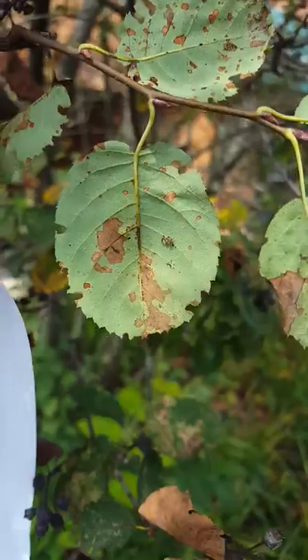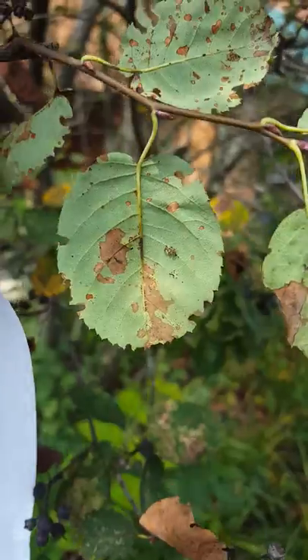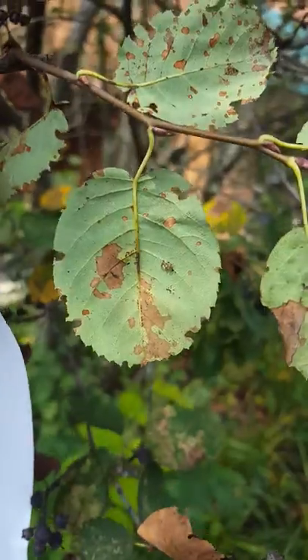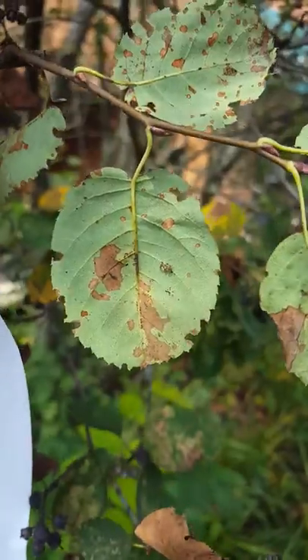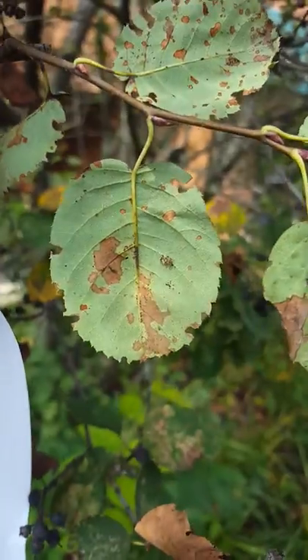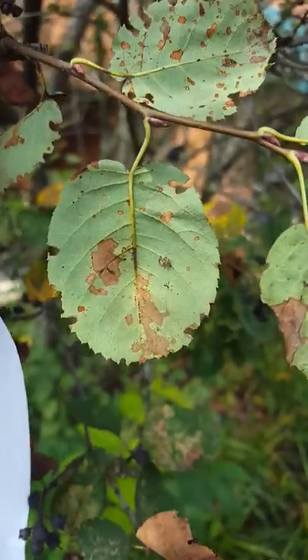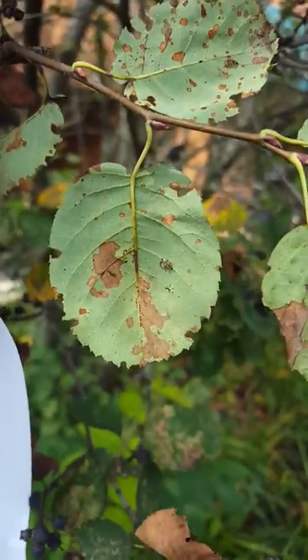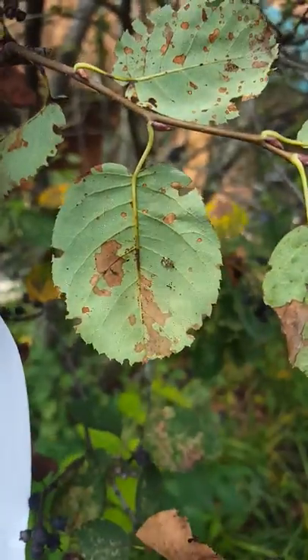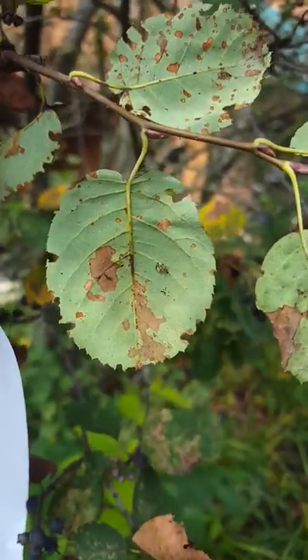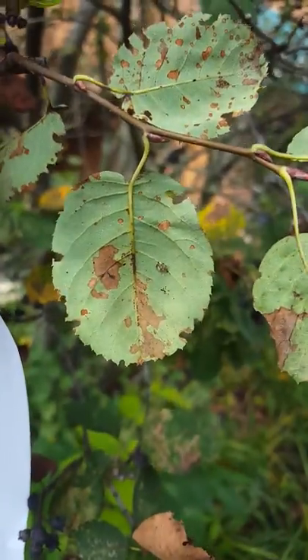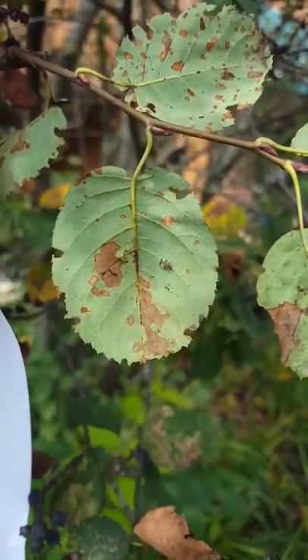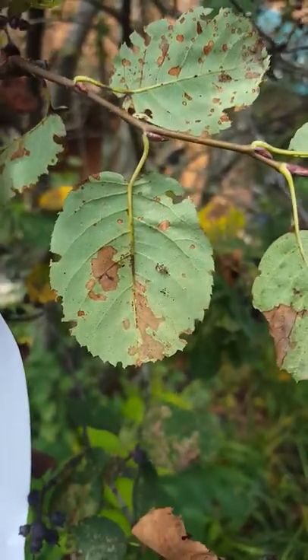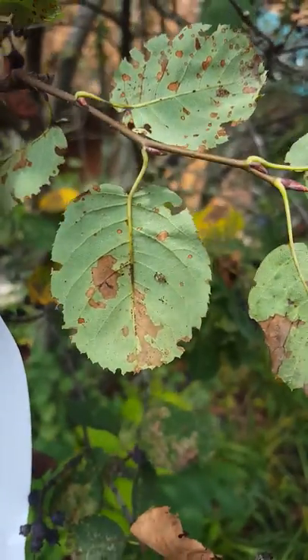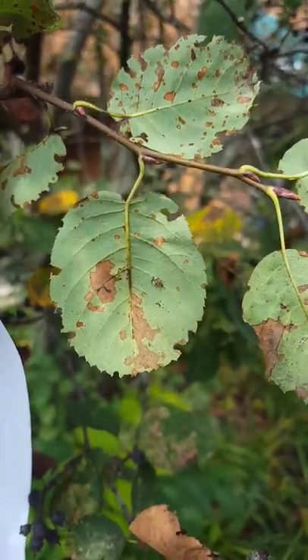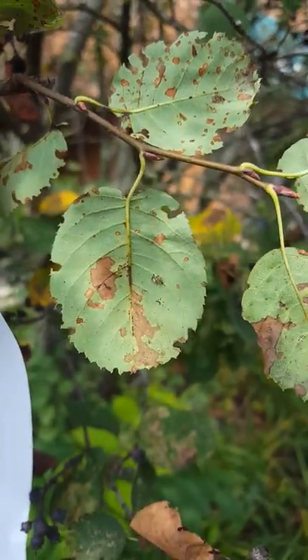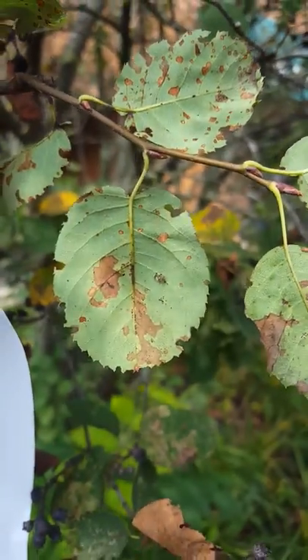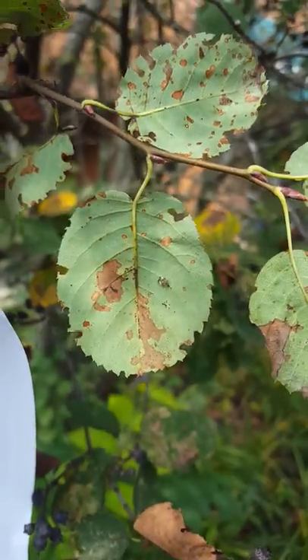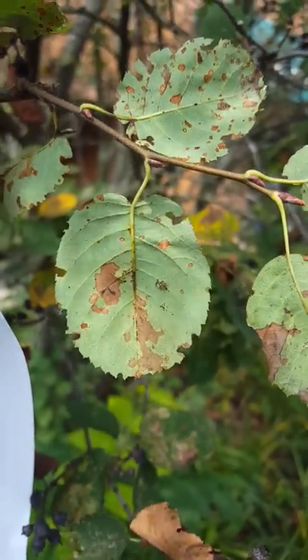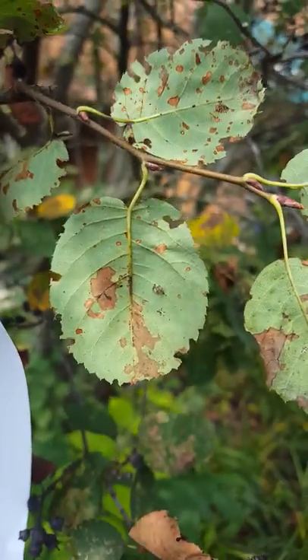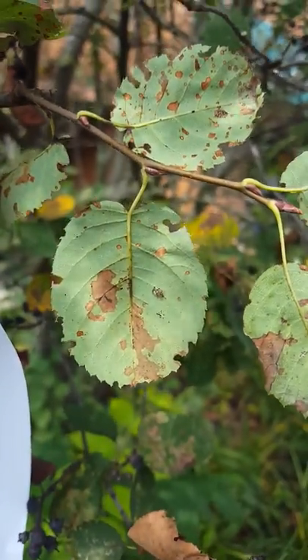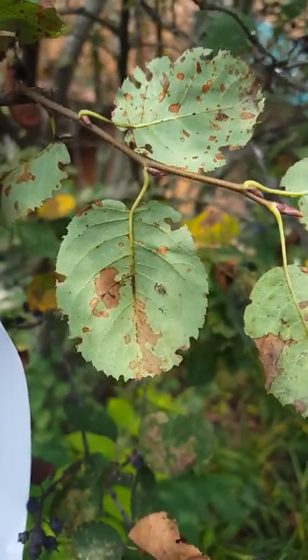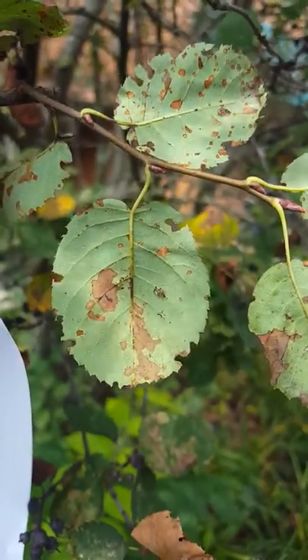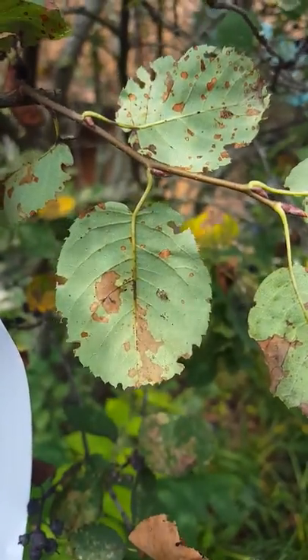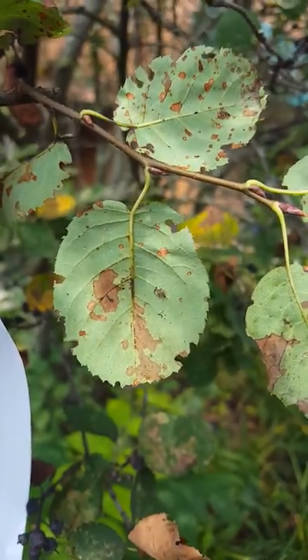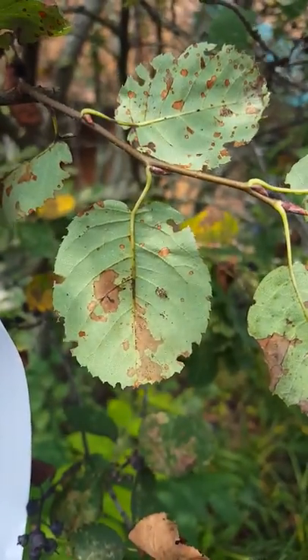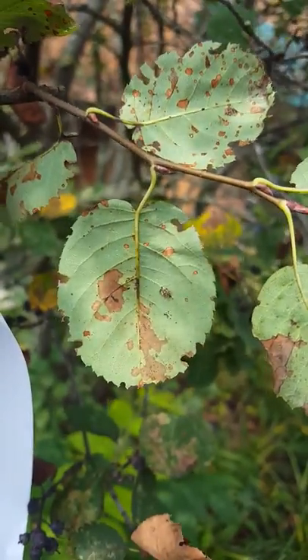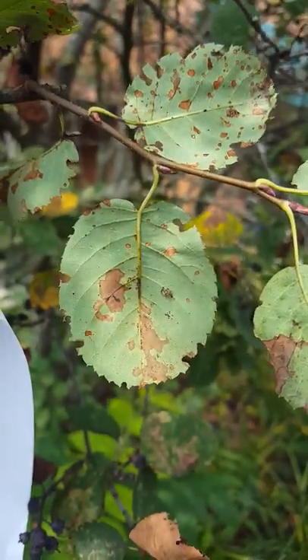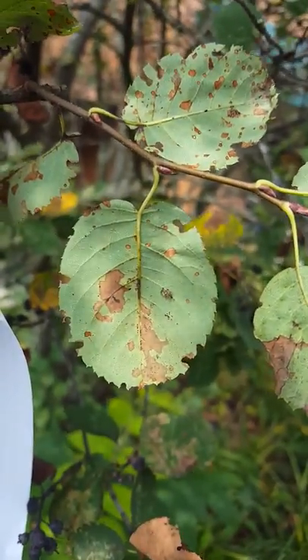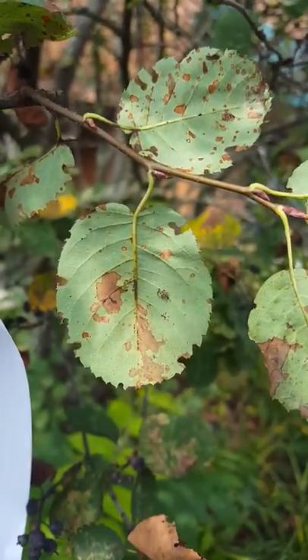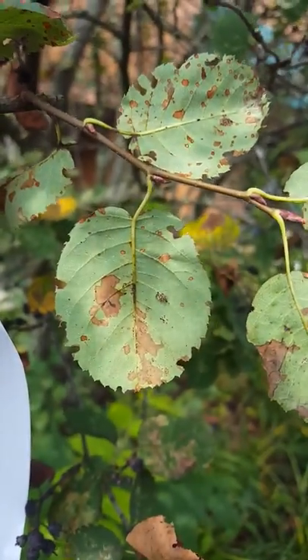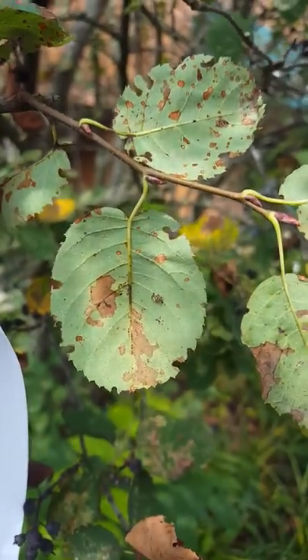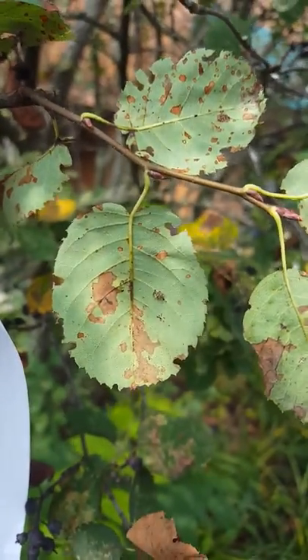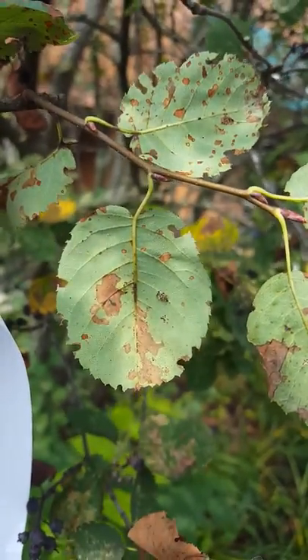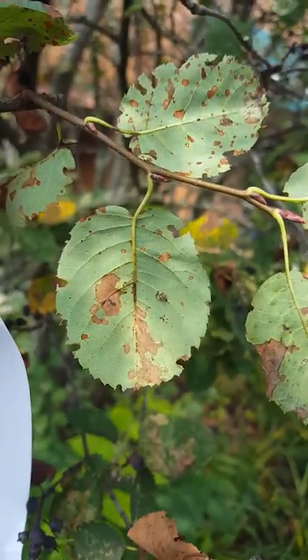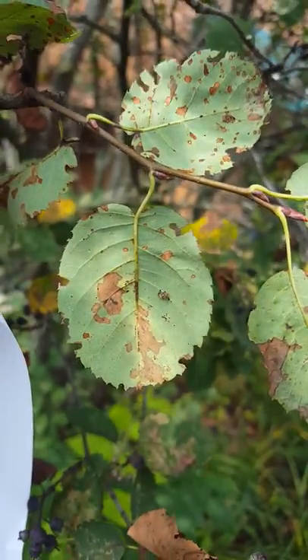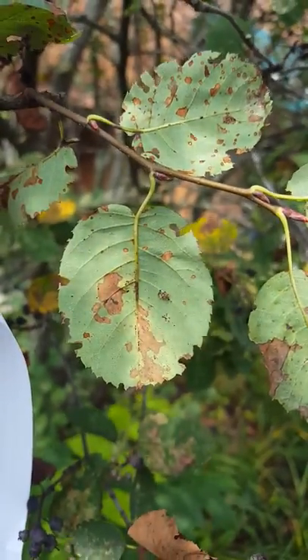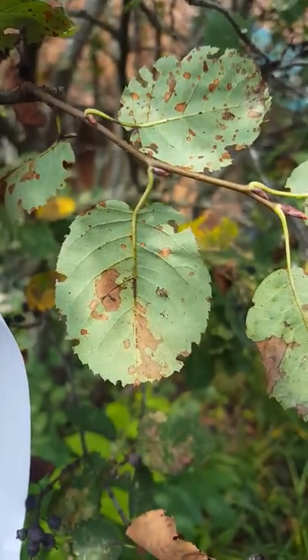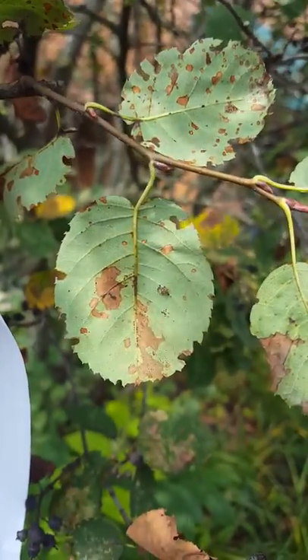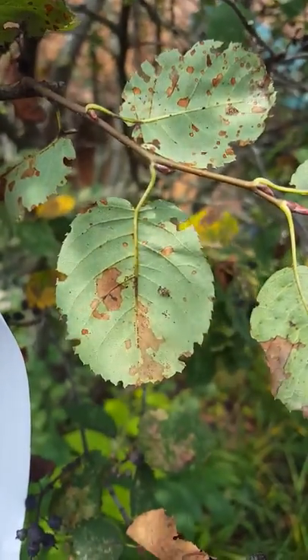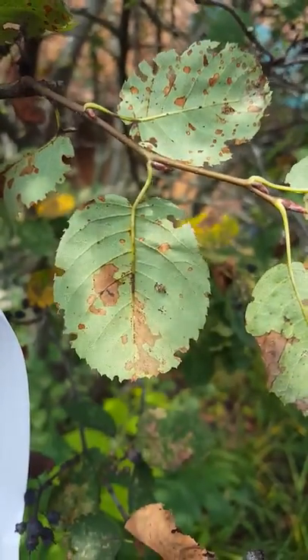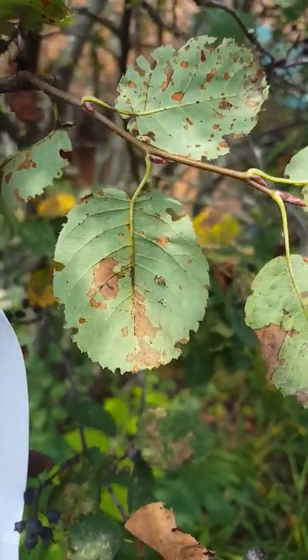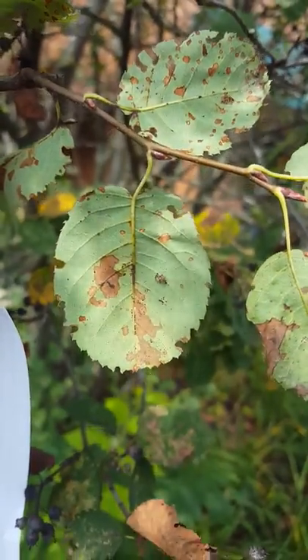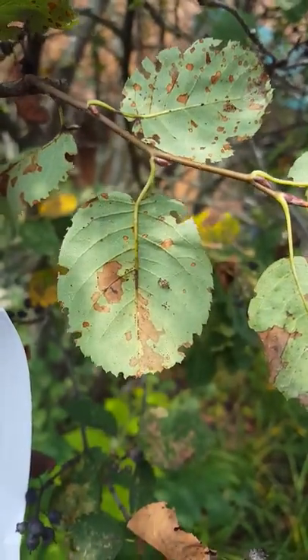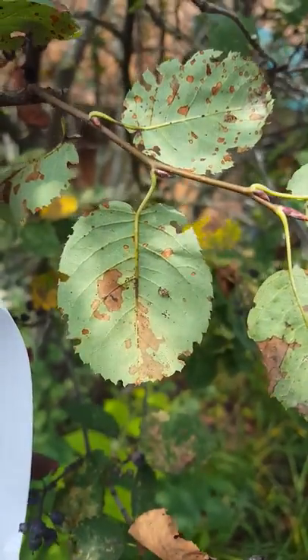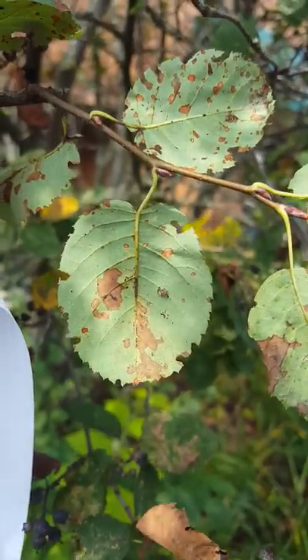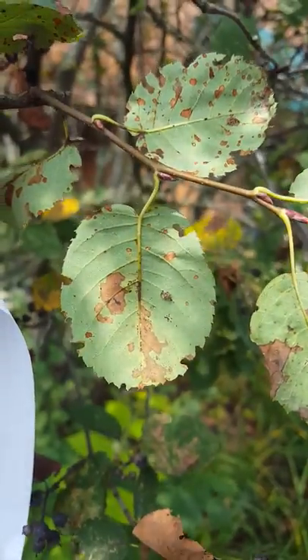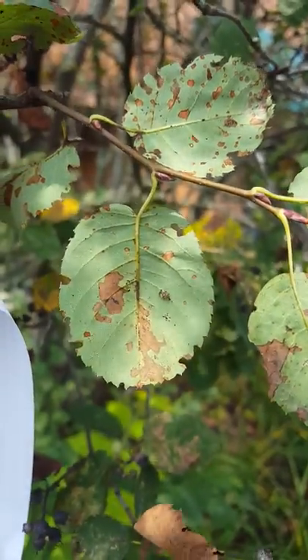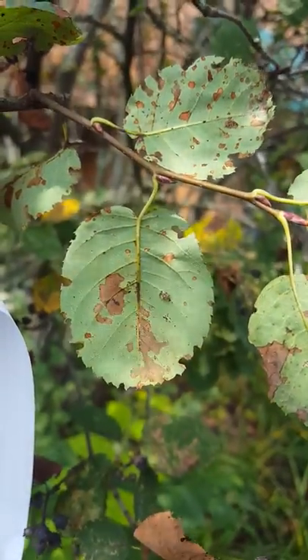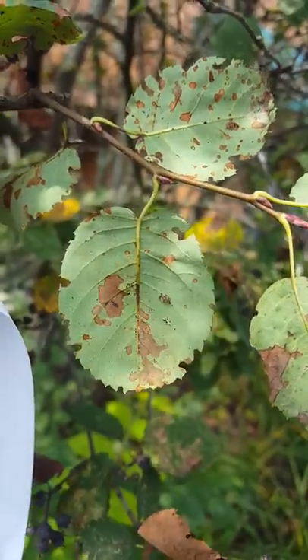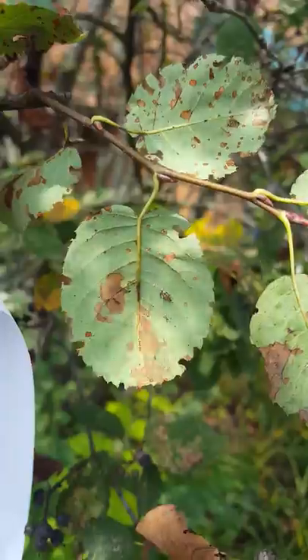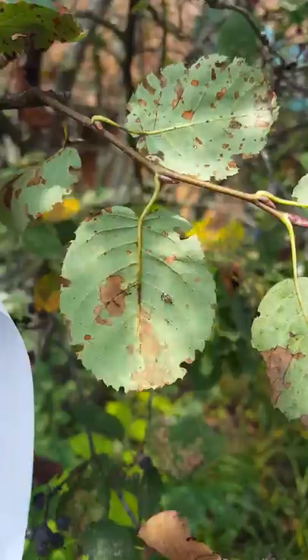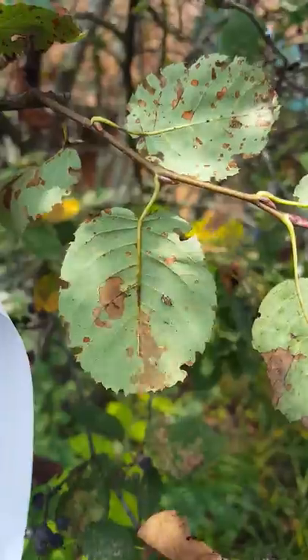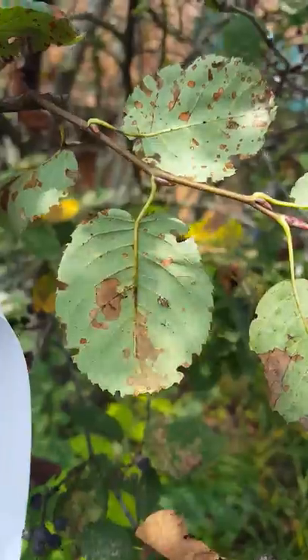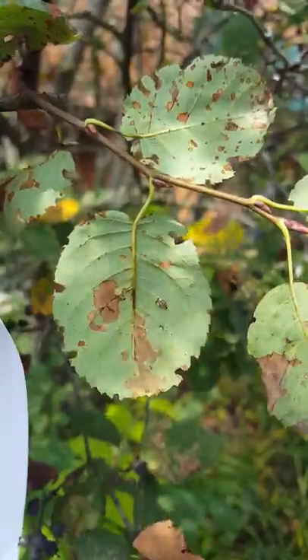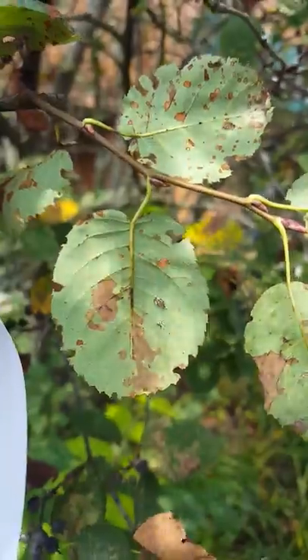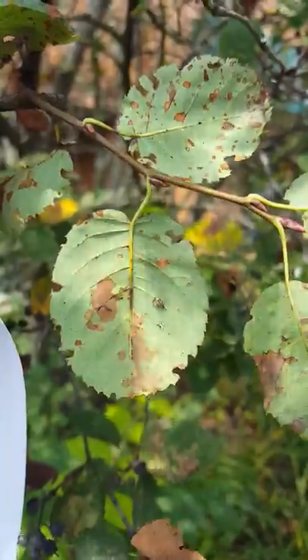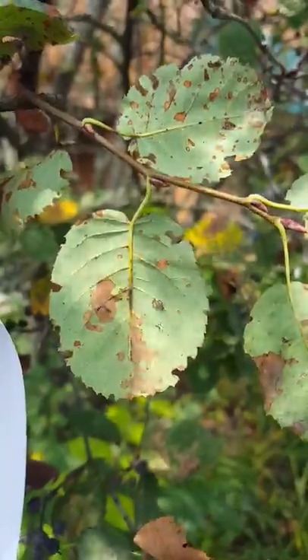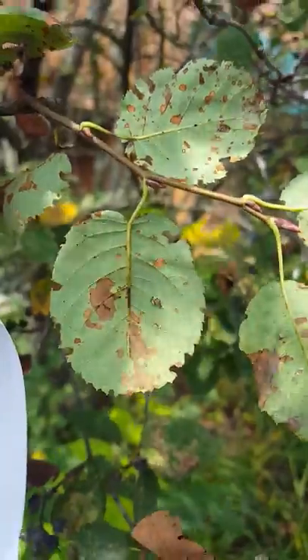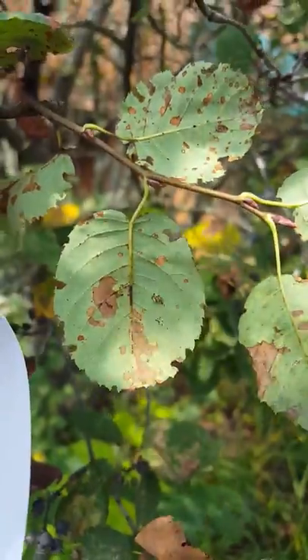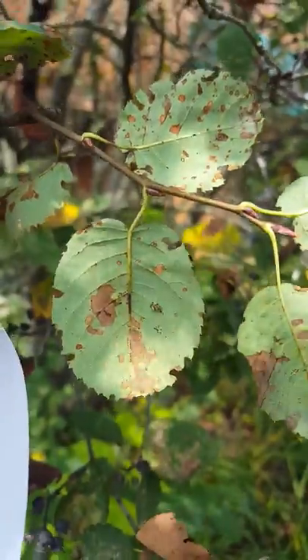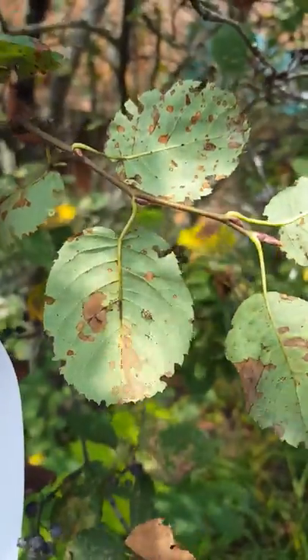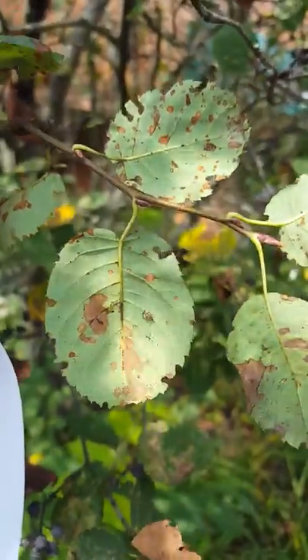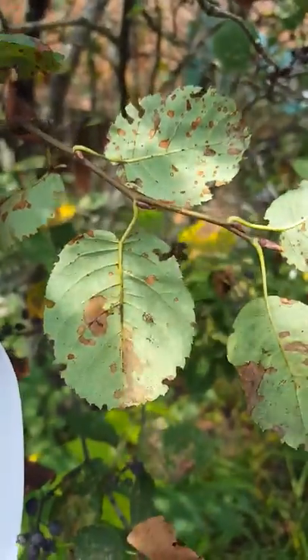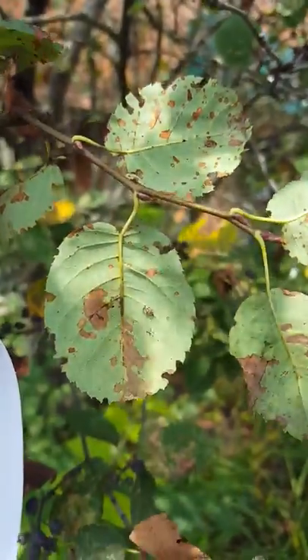Robbie Weeds here. I wanted to show you a lace bug on Serviceberry, also called Amelanchier.